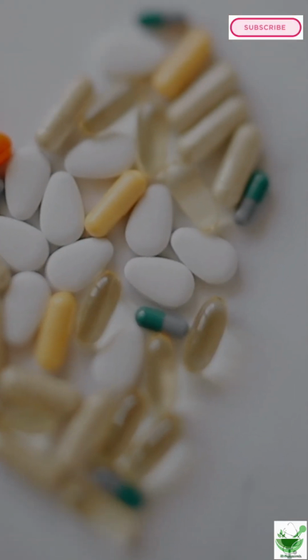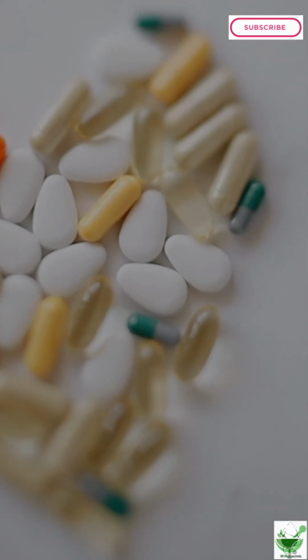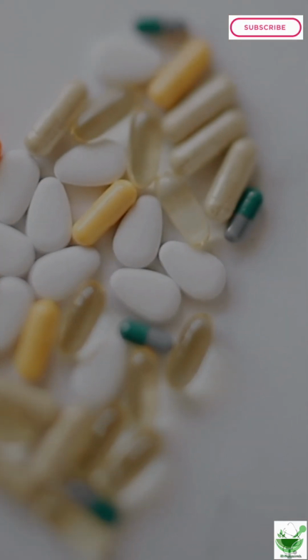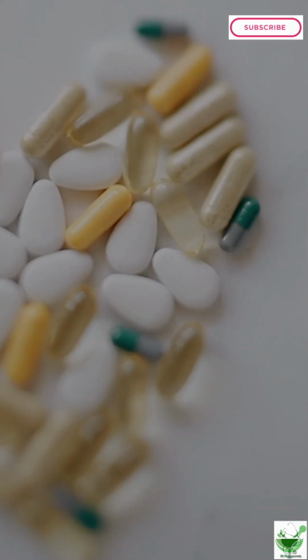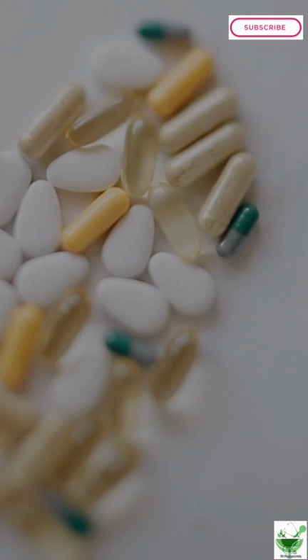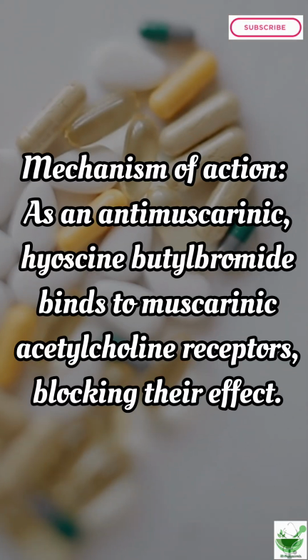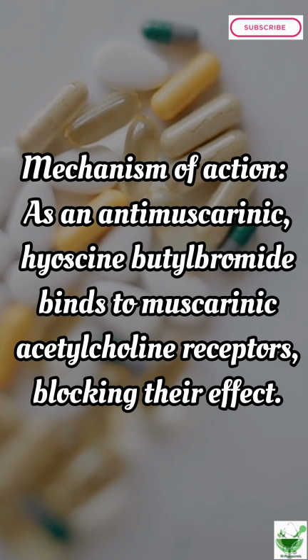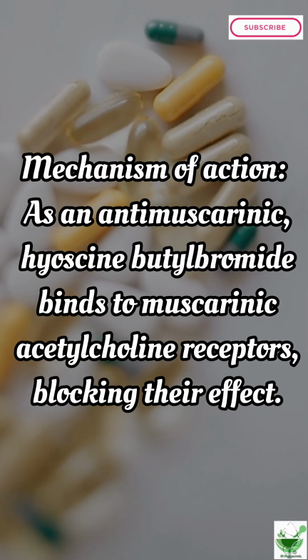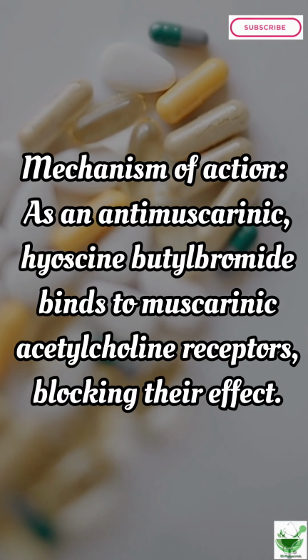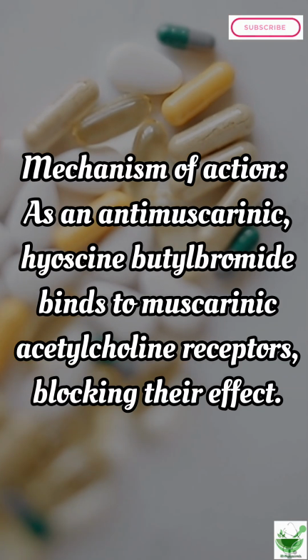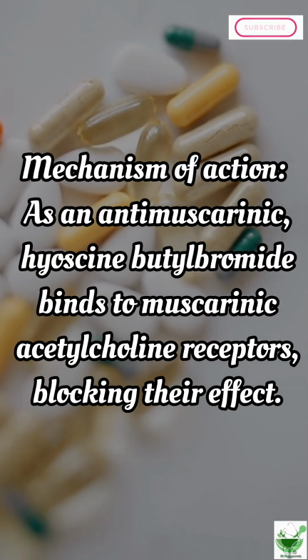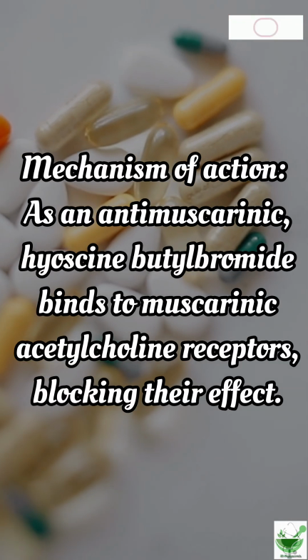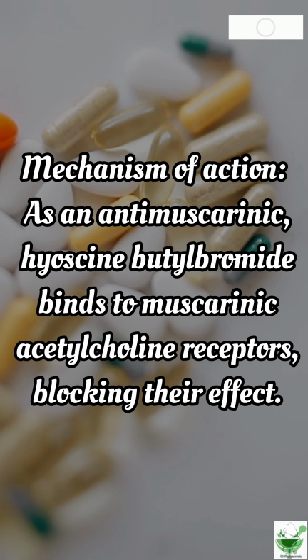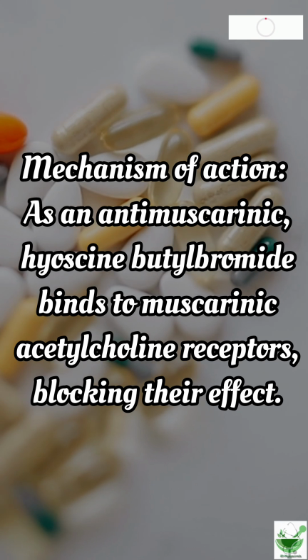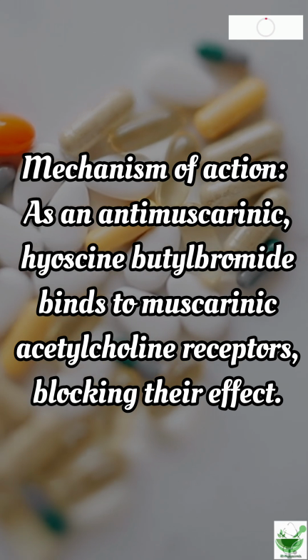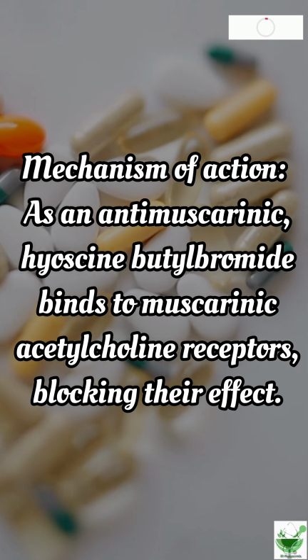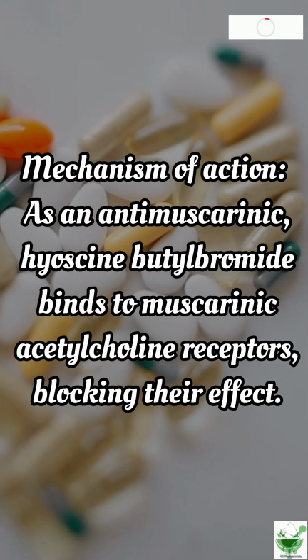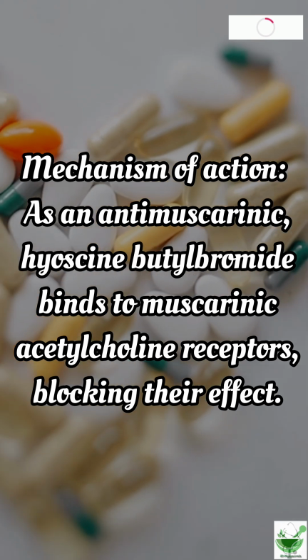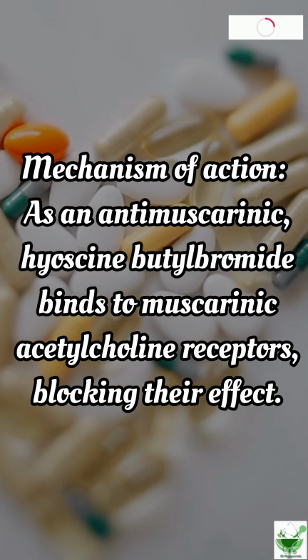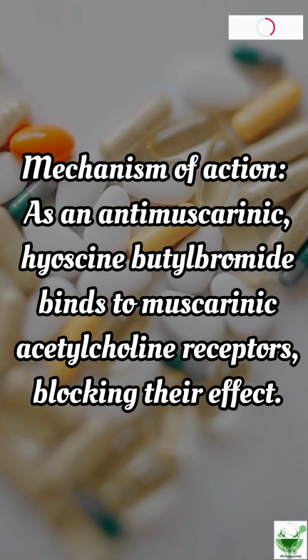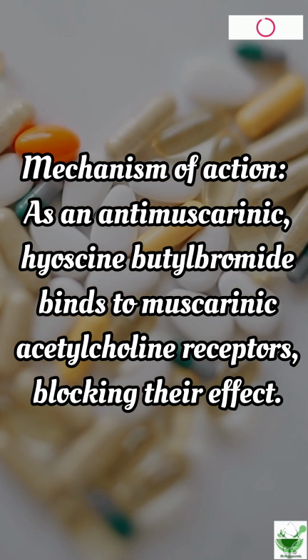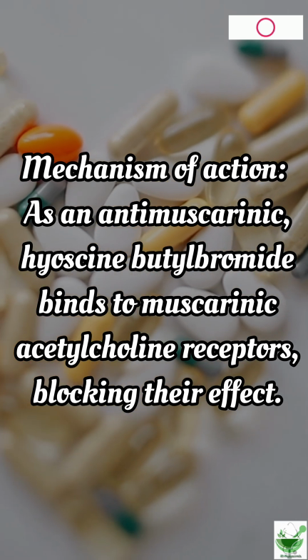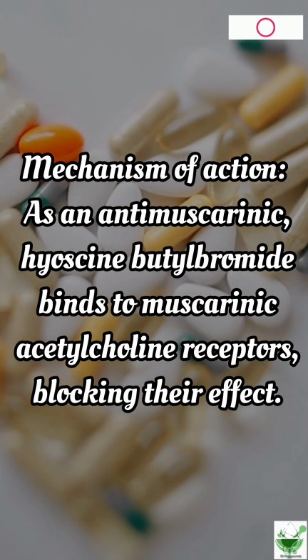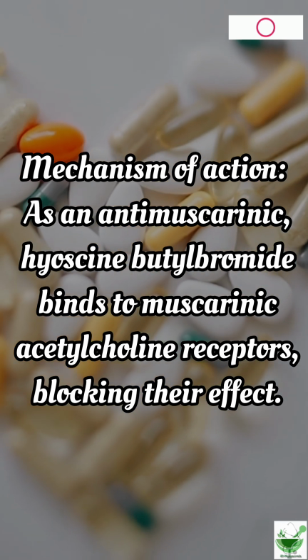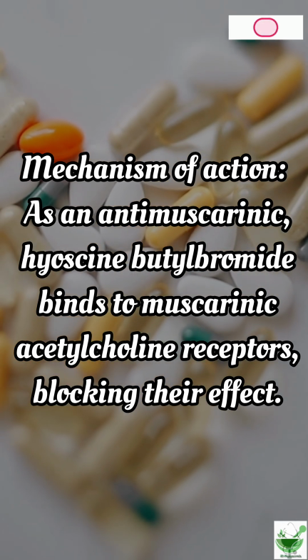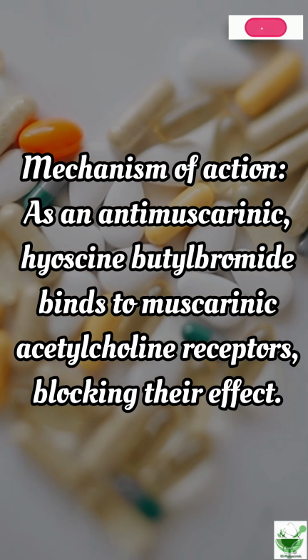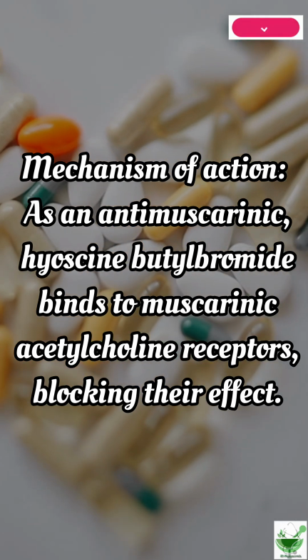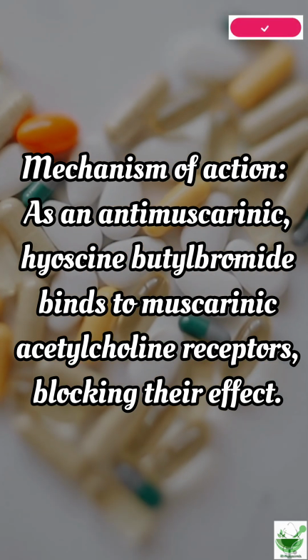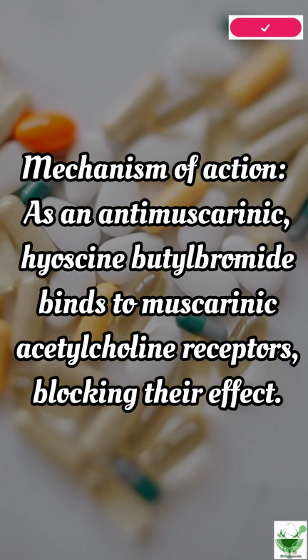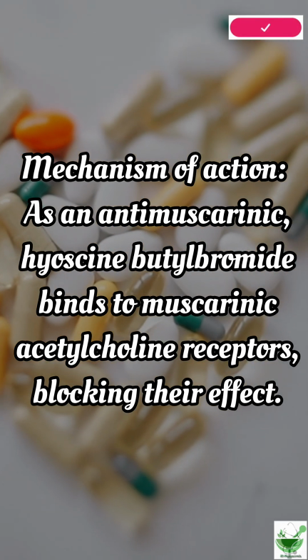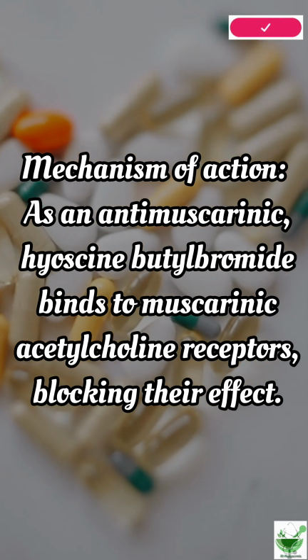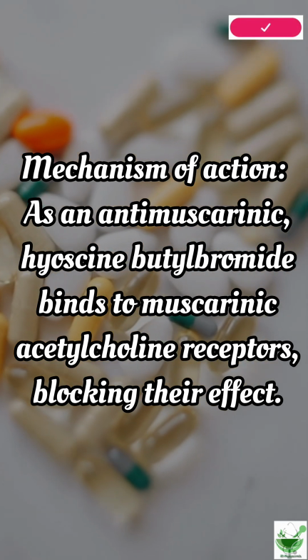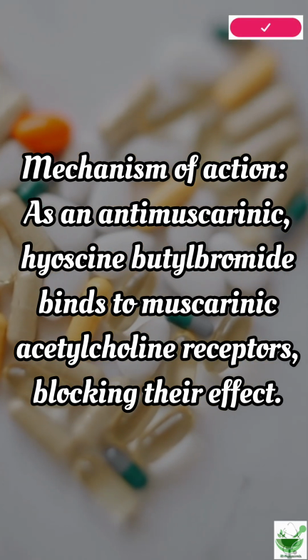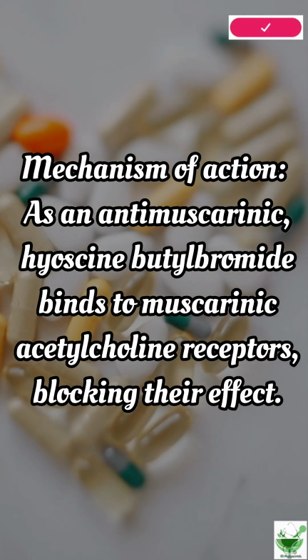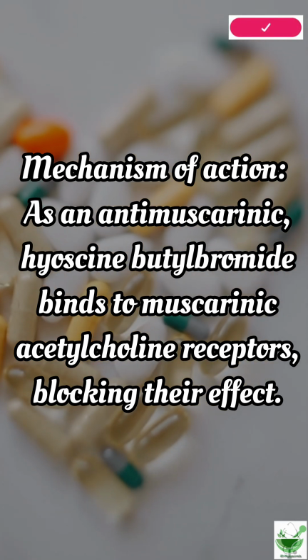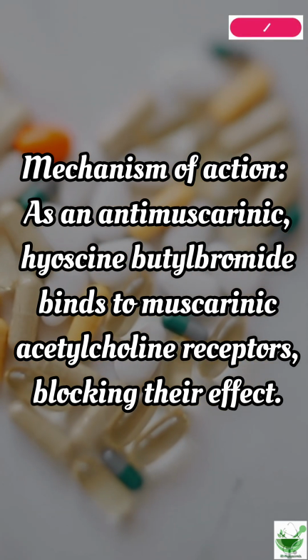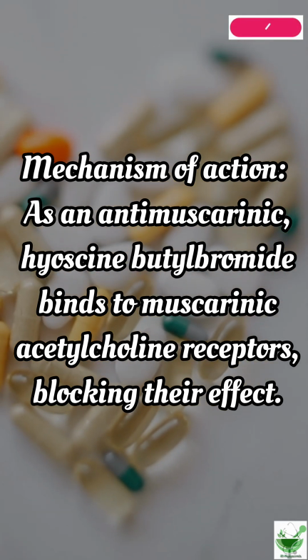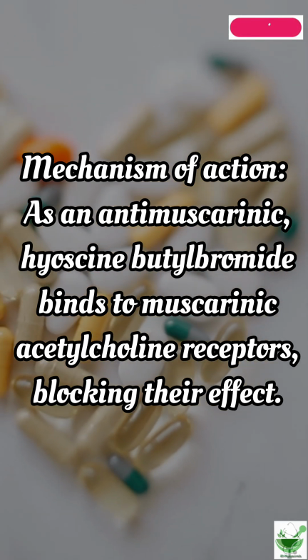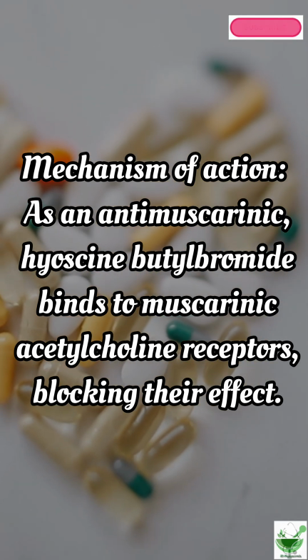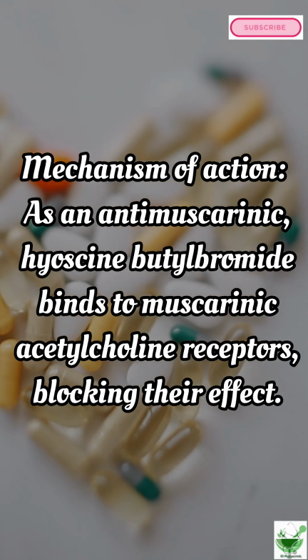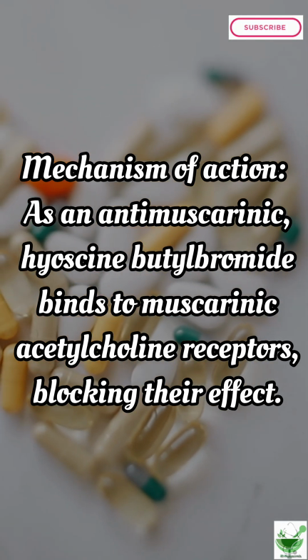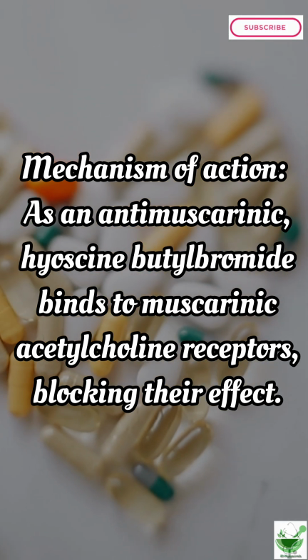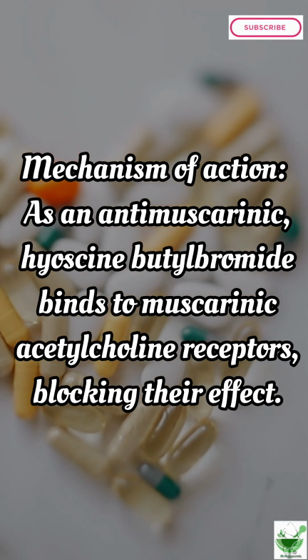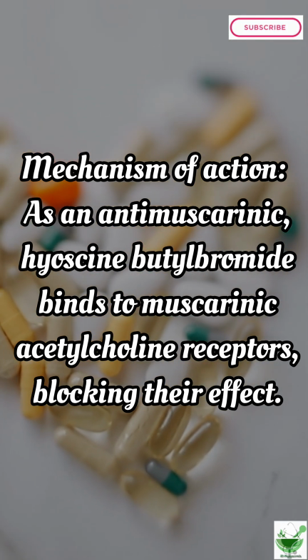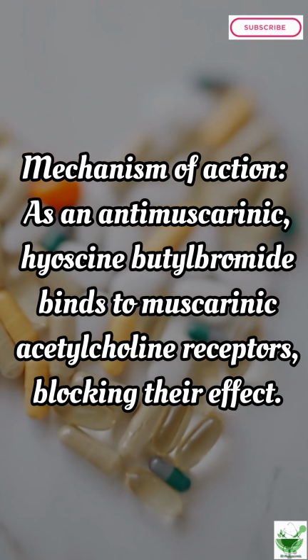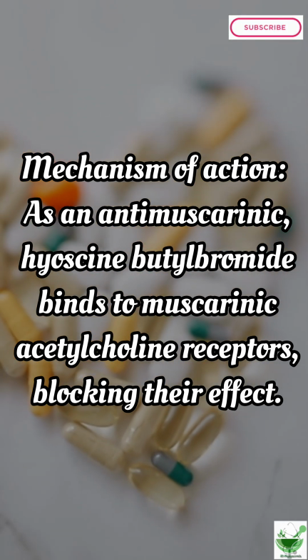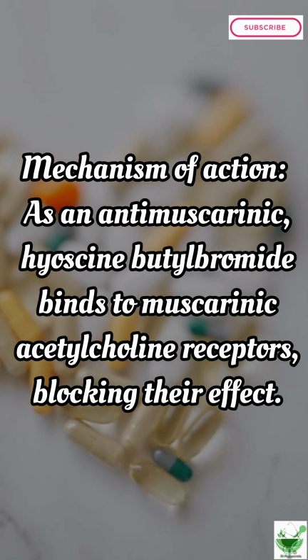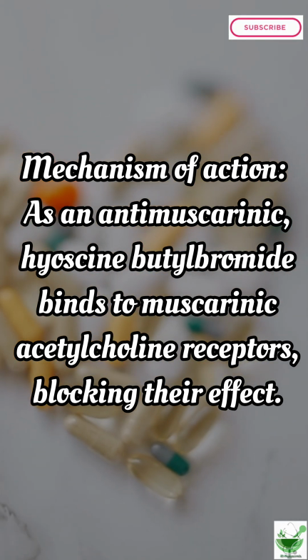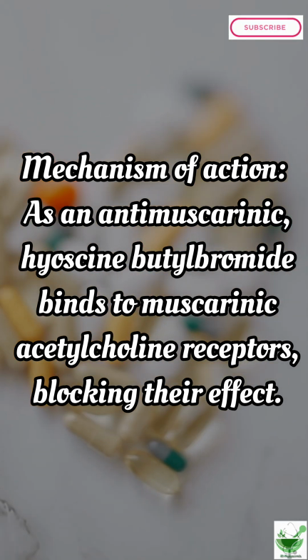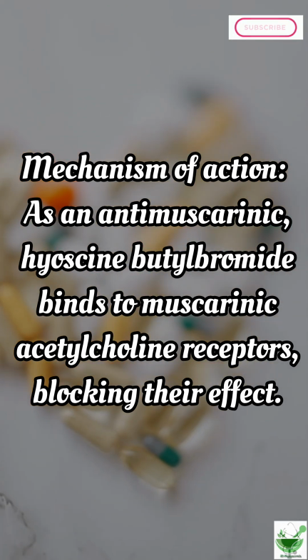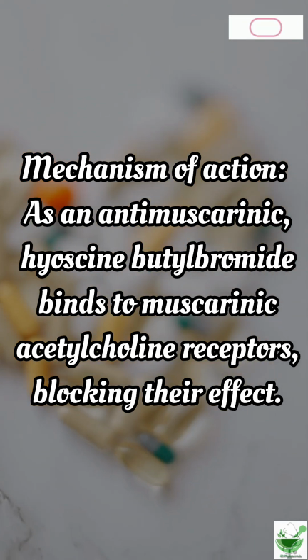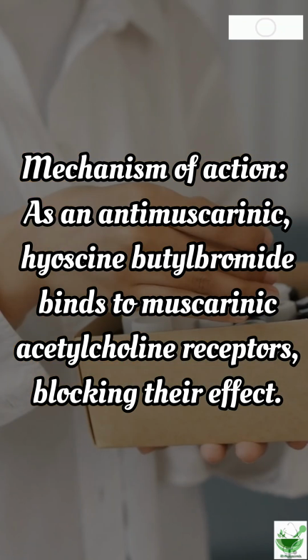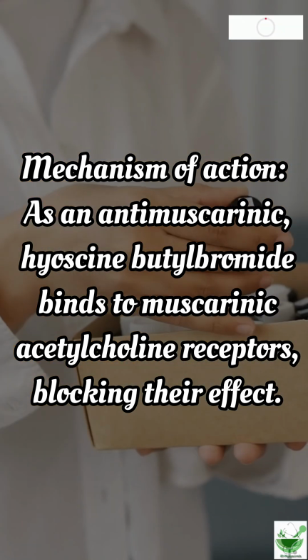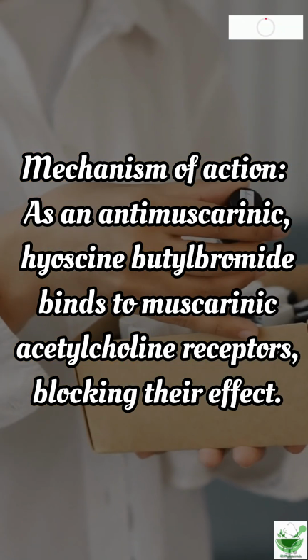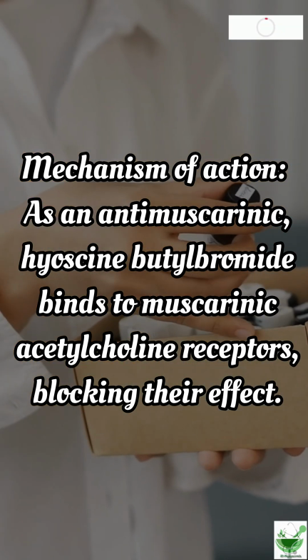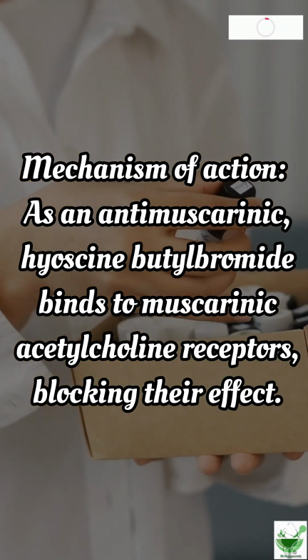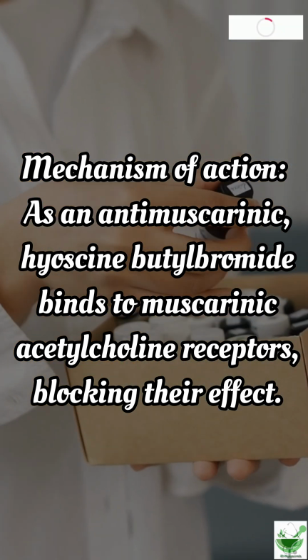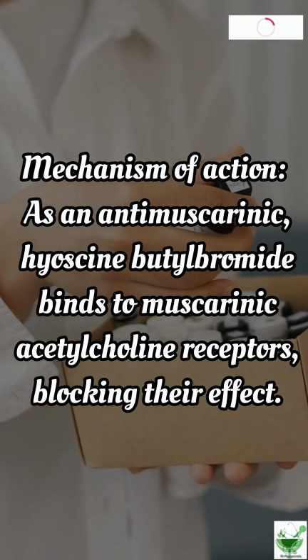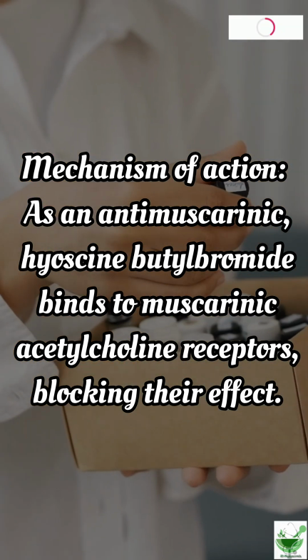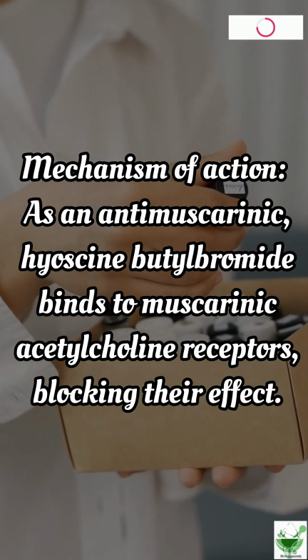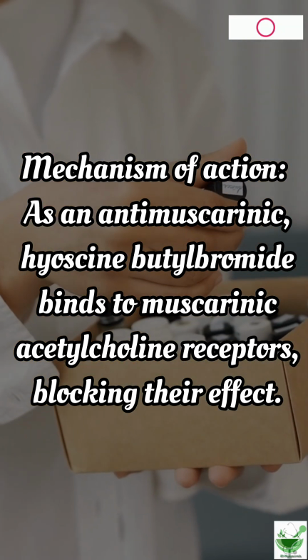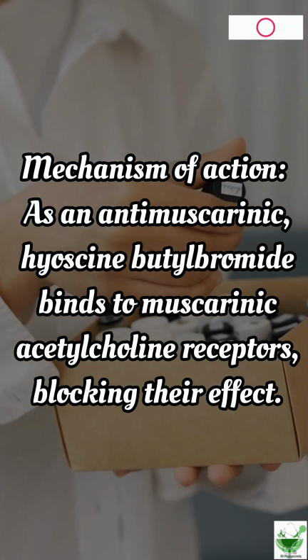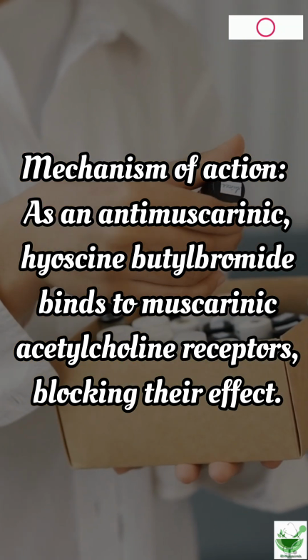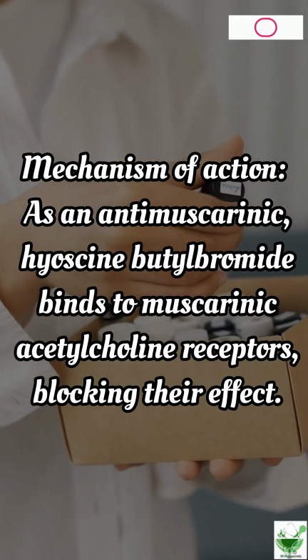Mechanism of action: as an antimuscarinic, hyoscine butylbromide binds to muscarinic acetylcholine receptors, blocking their effect.